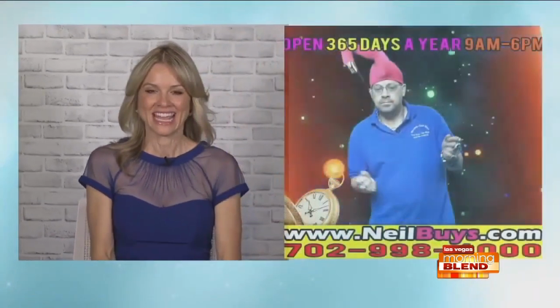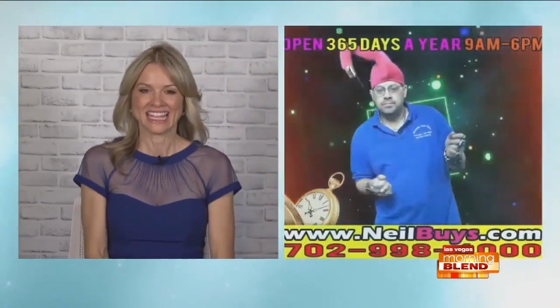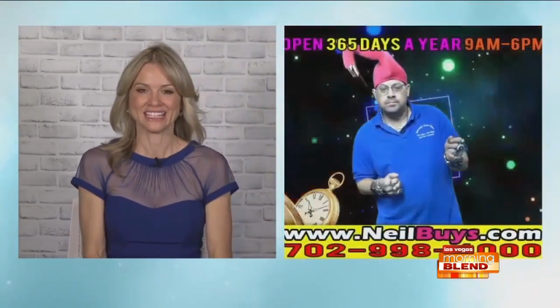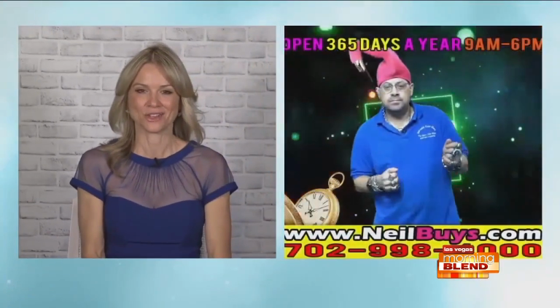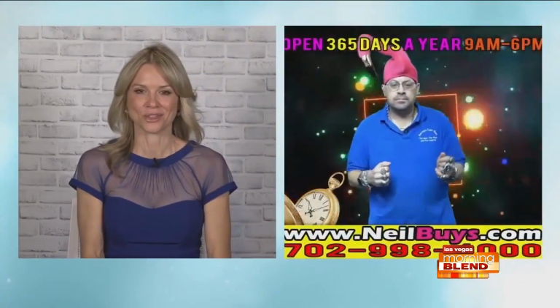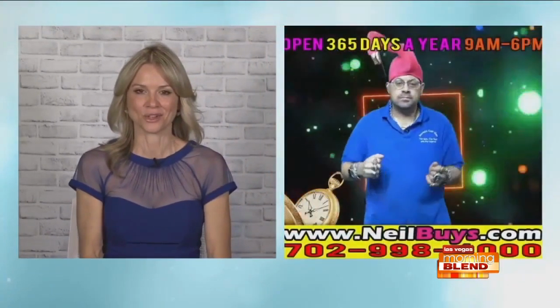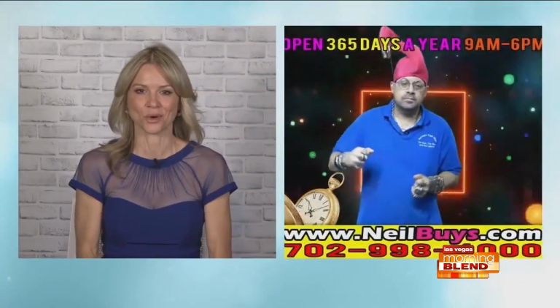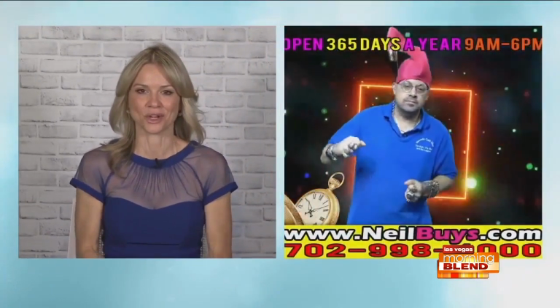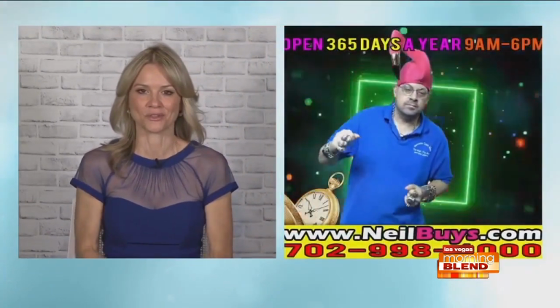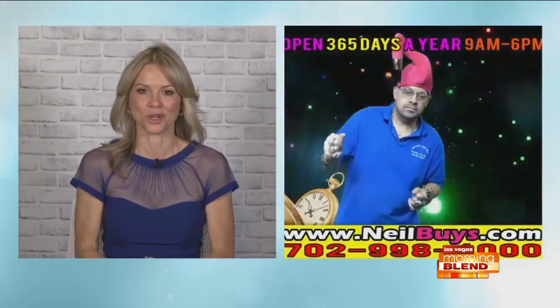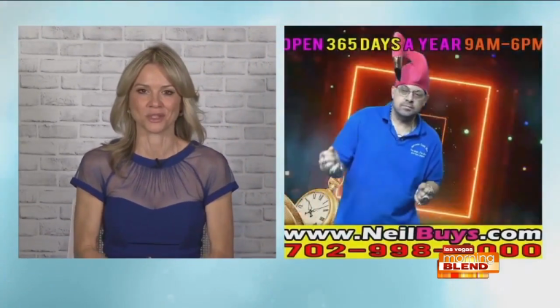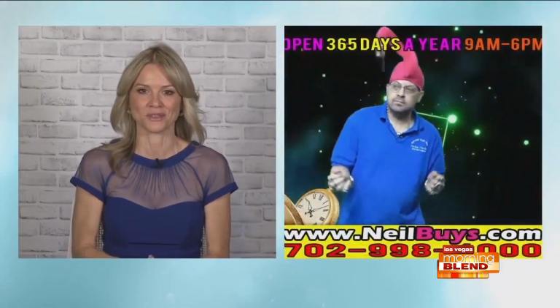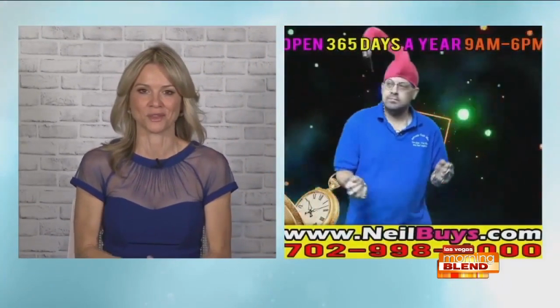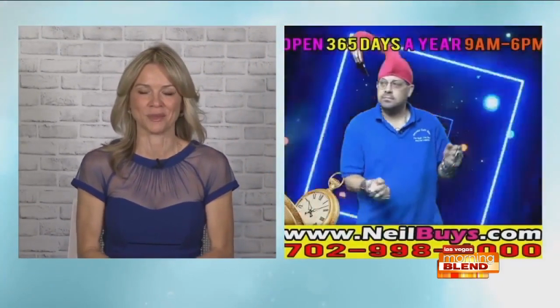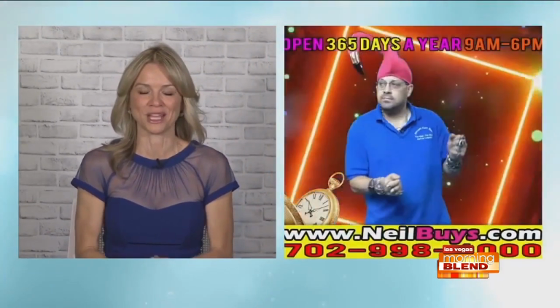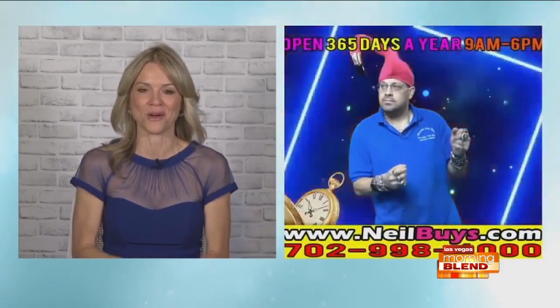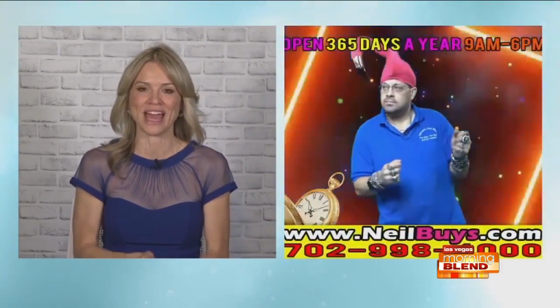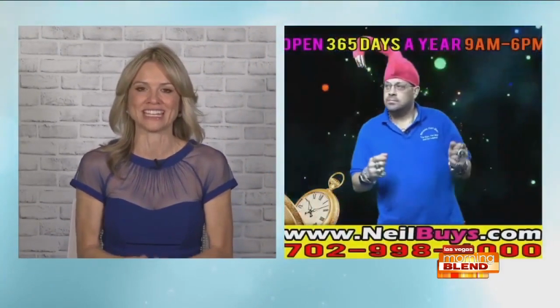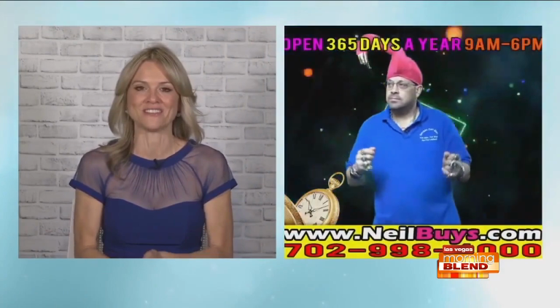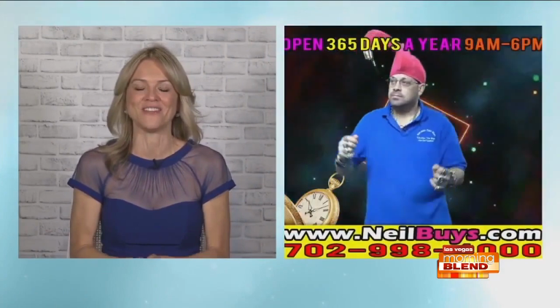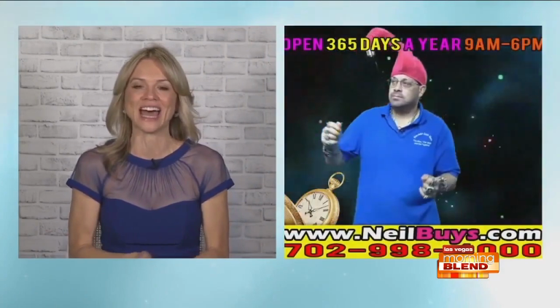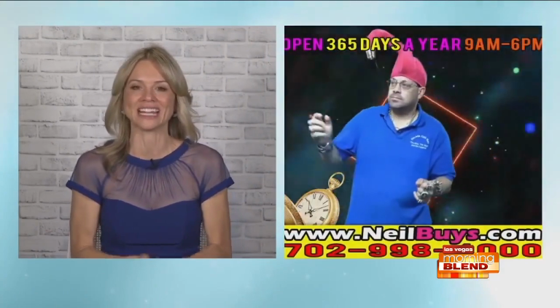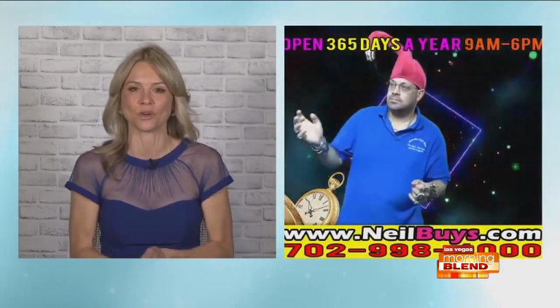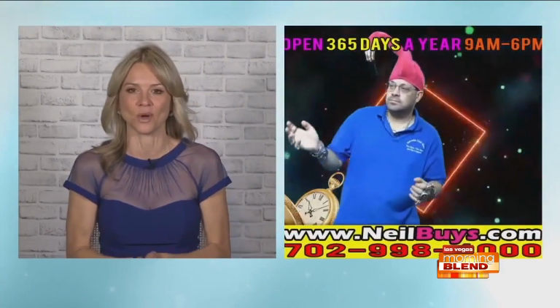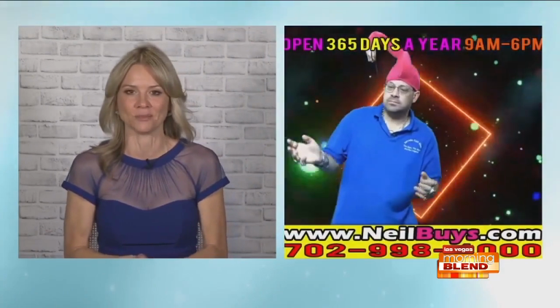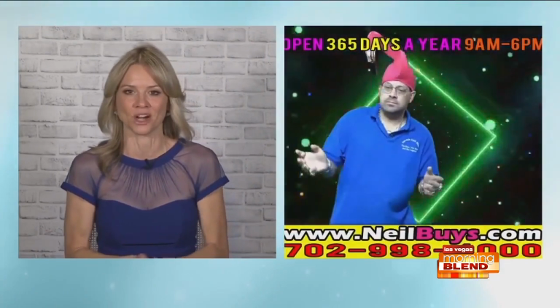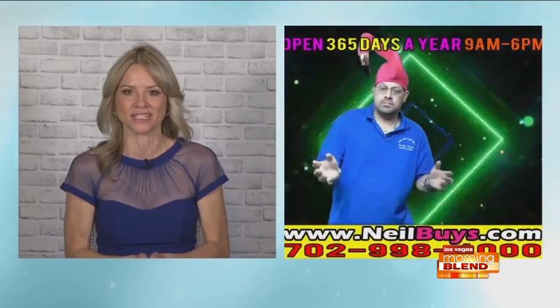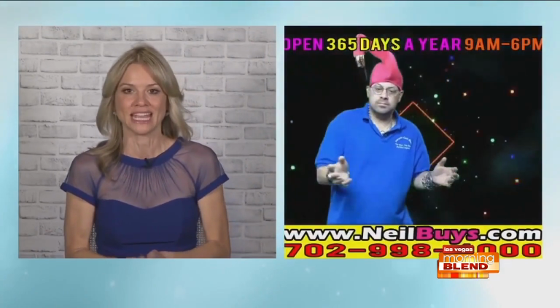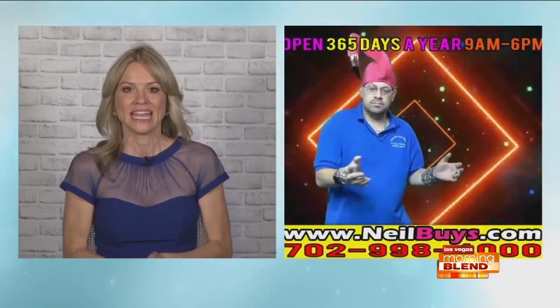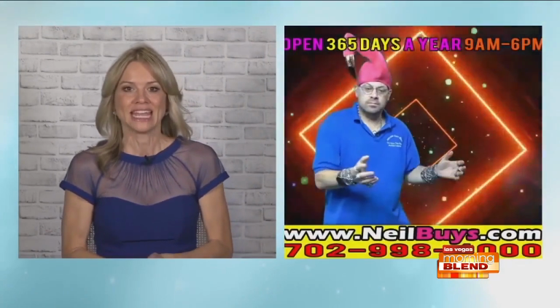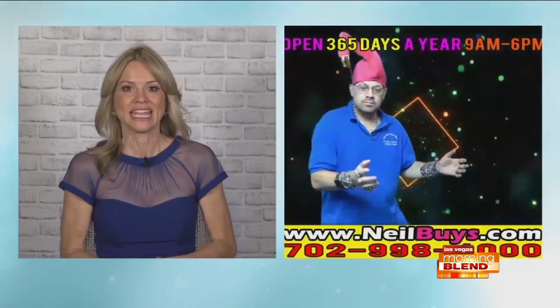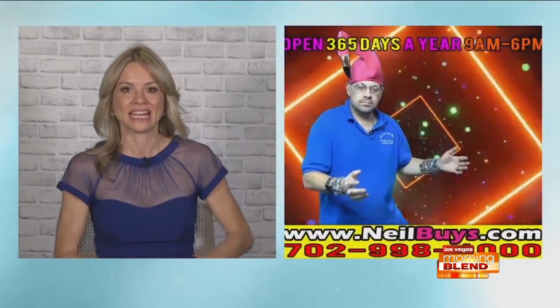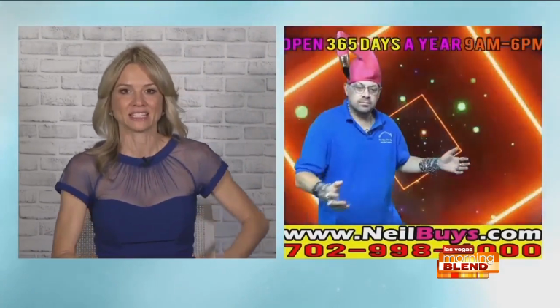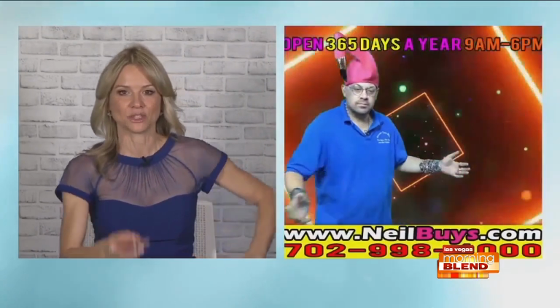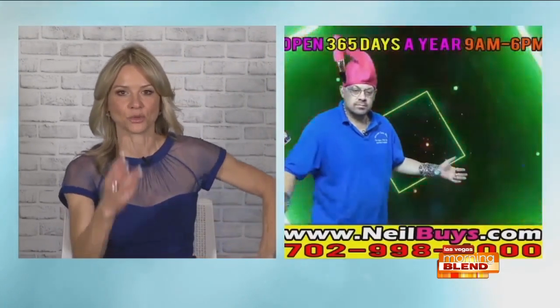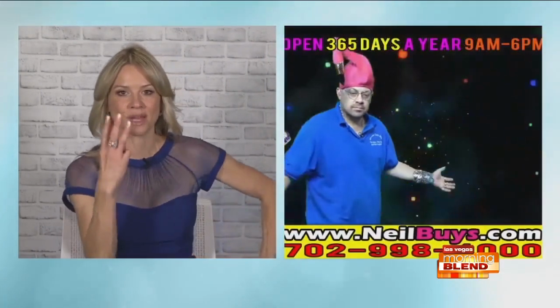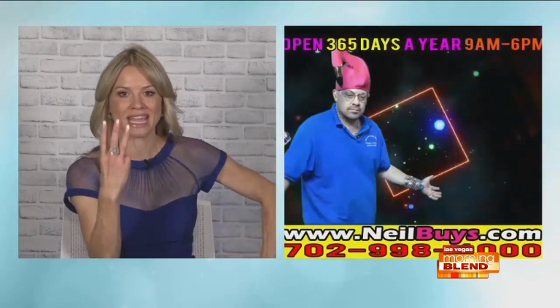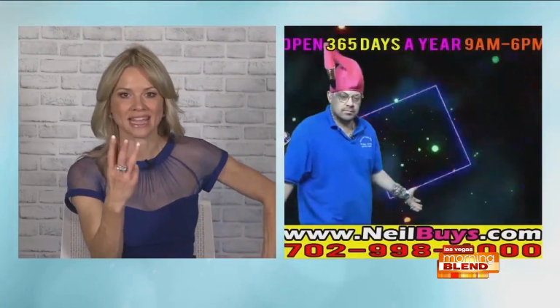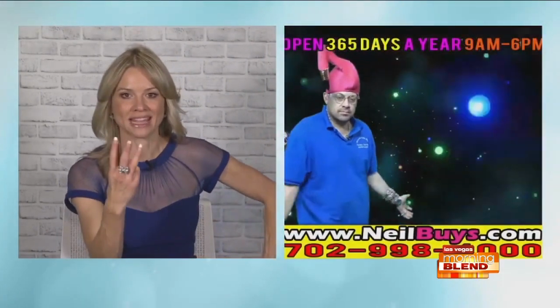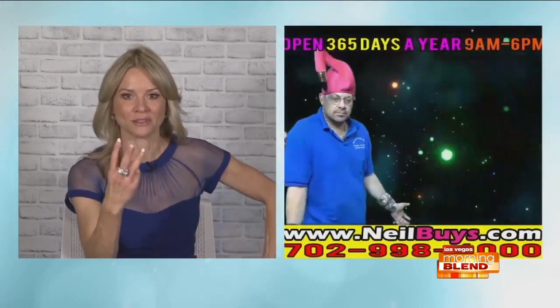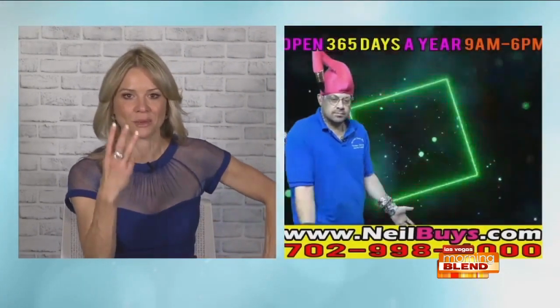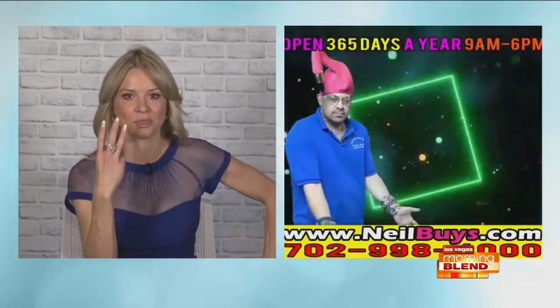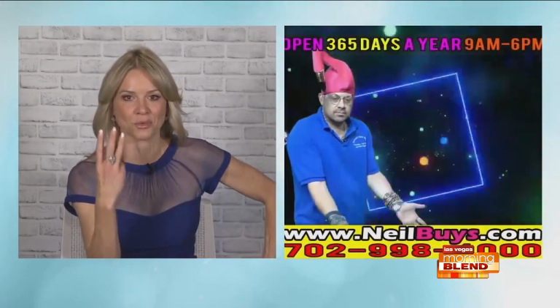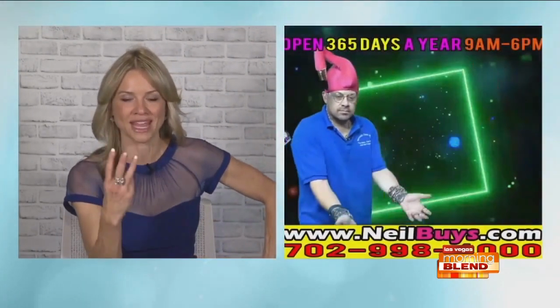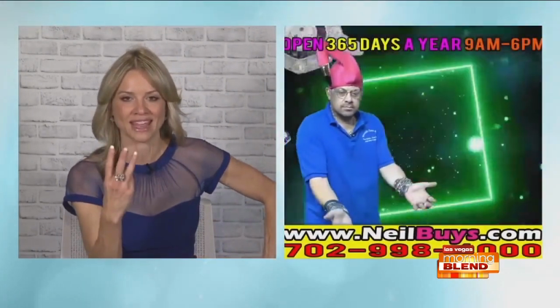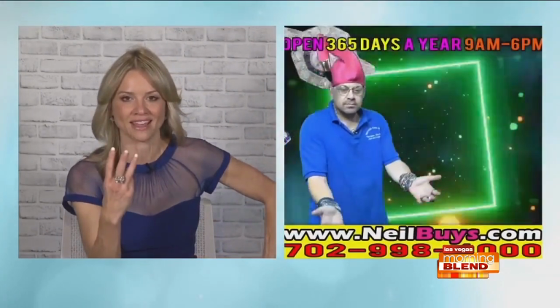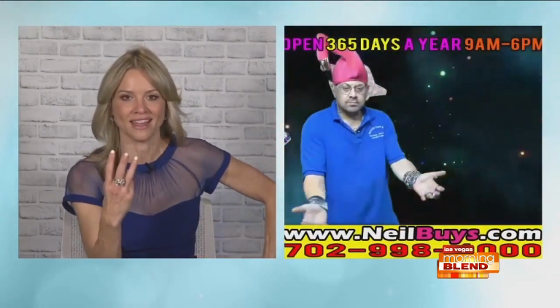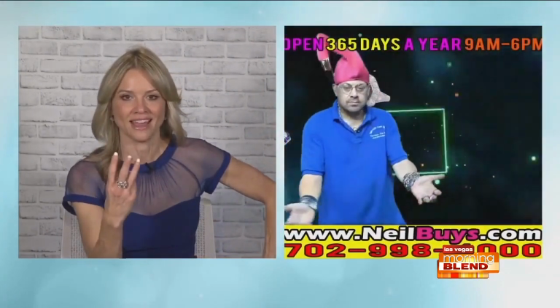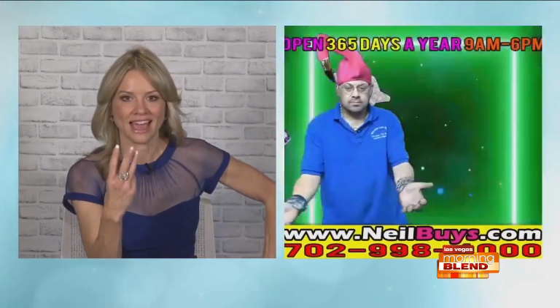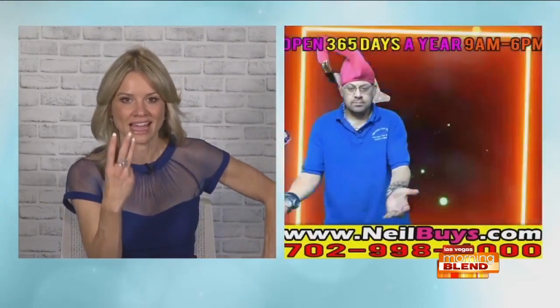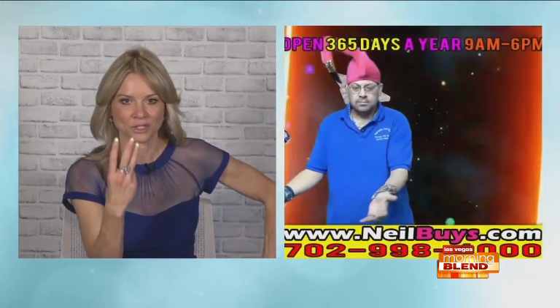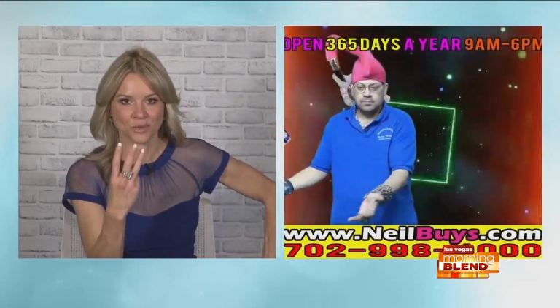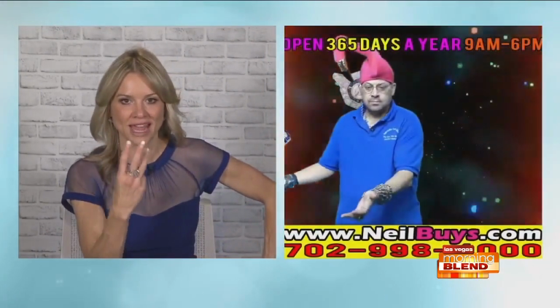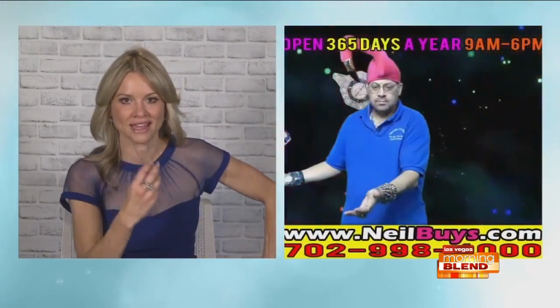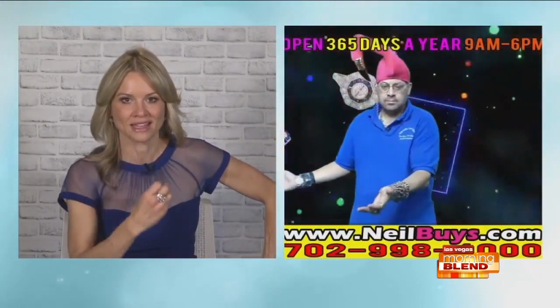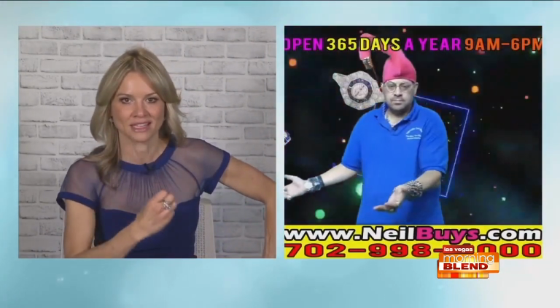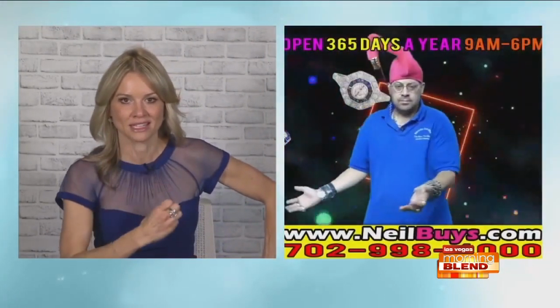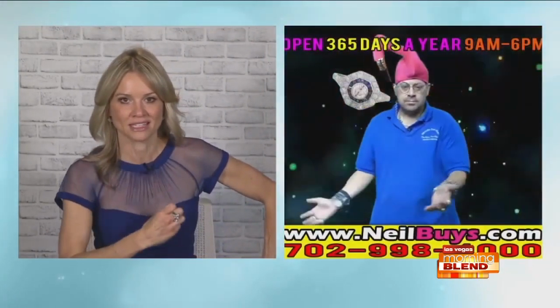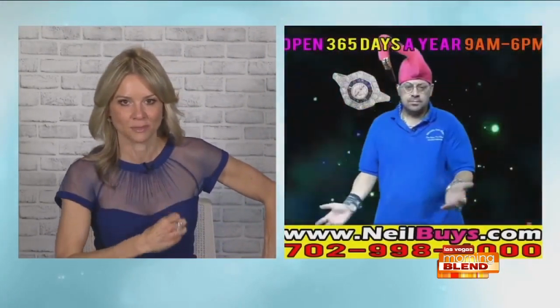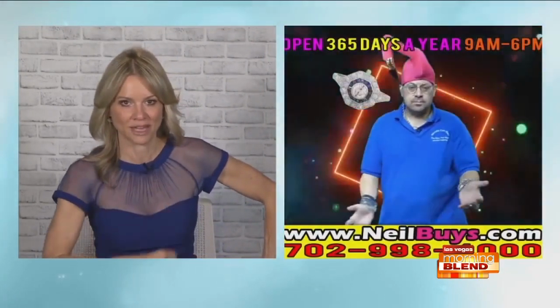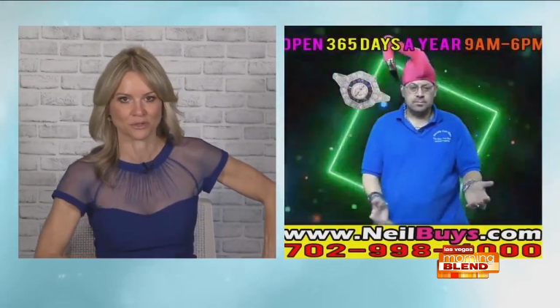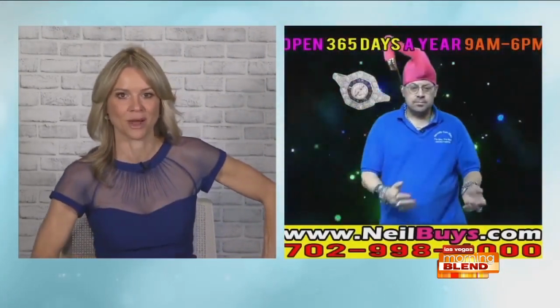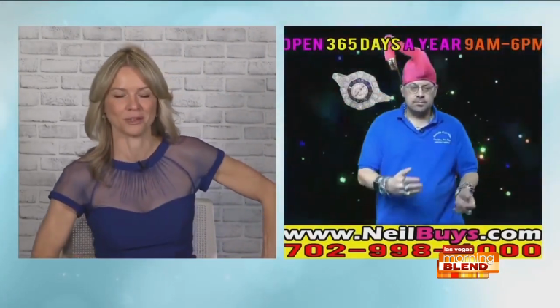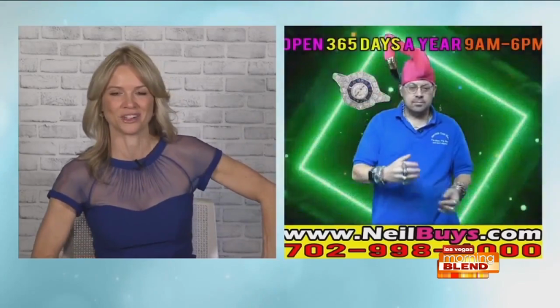He's on the corner of Jones and Flamingo at Nevada Coin Mart. He has three — count them — three x-ray spectrometers.